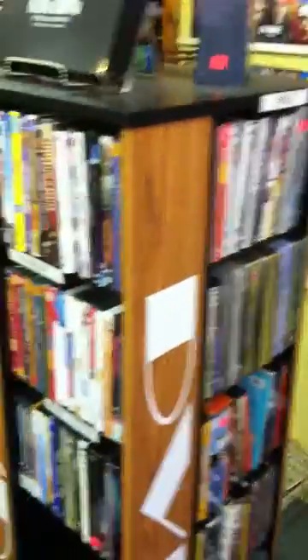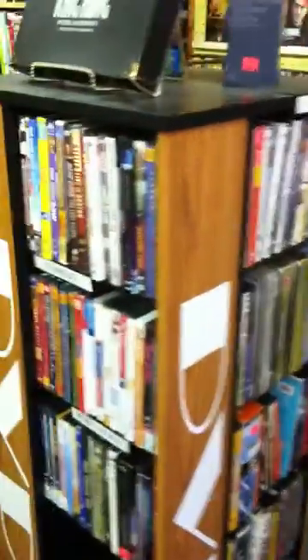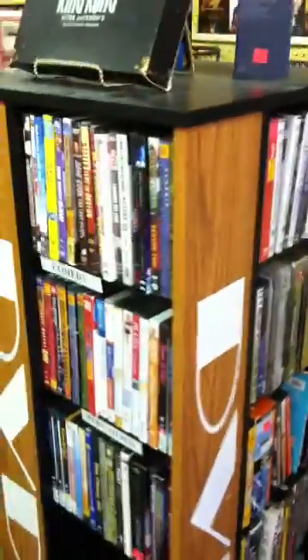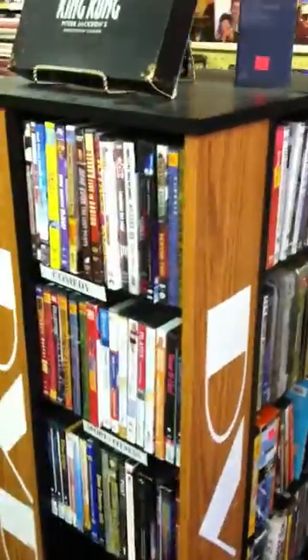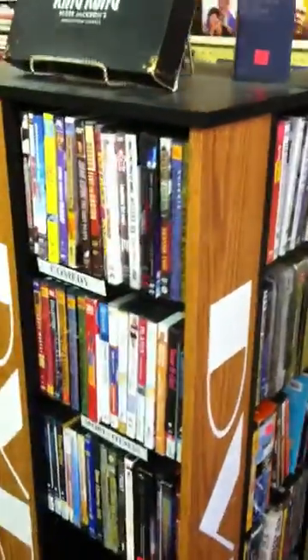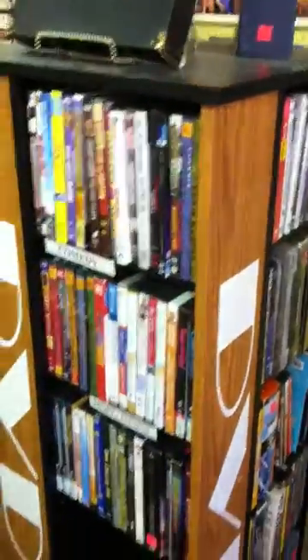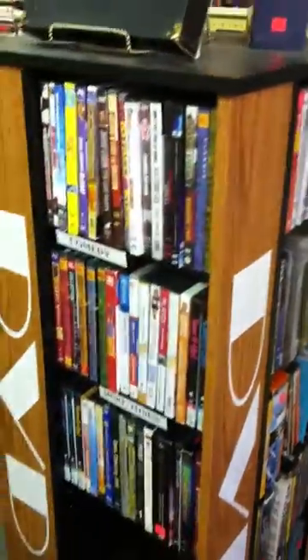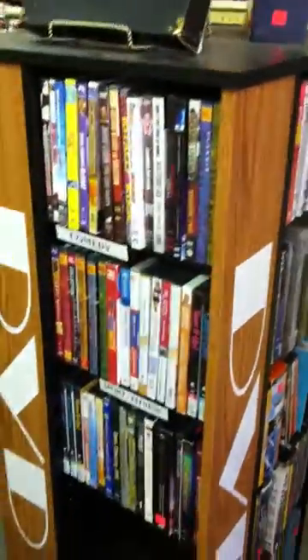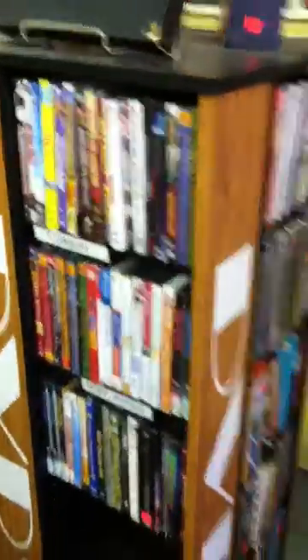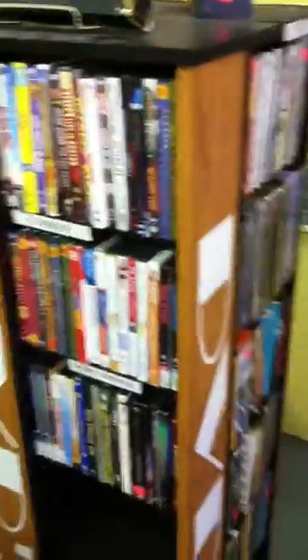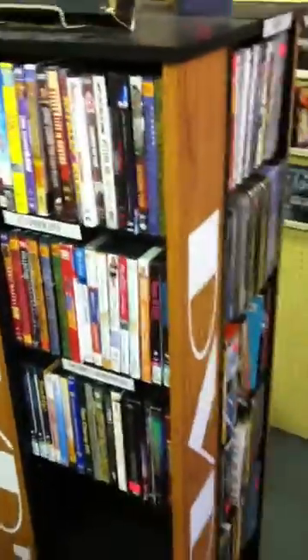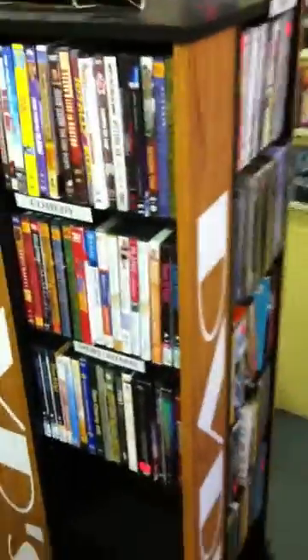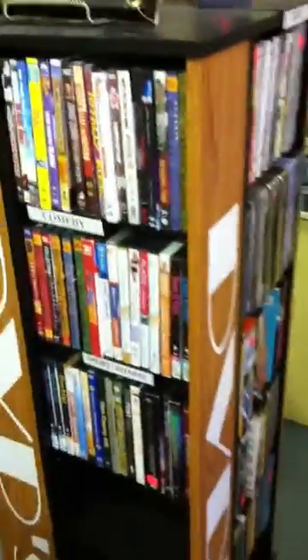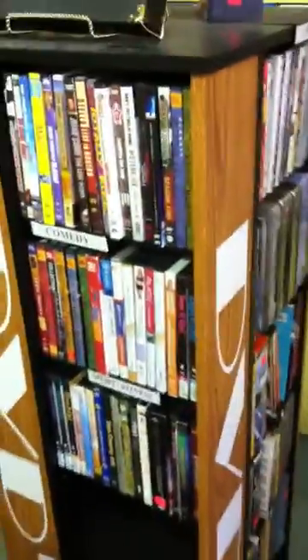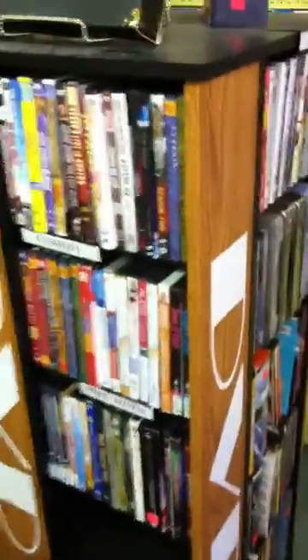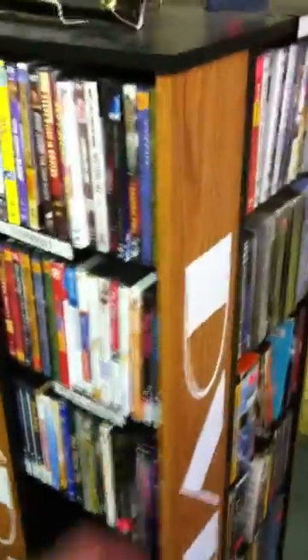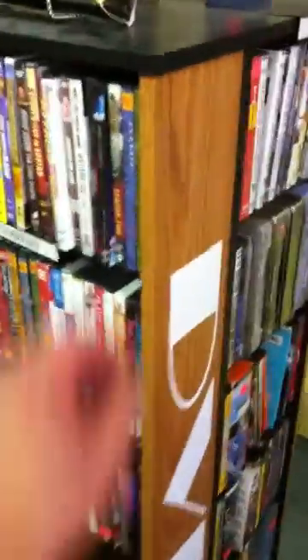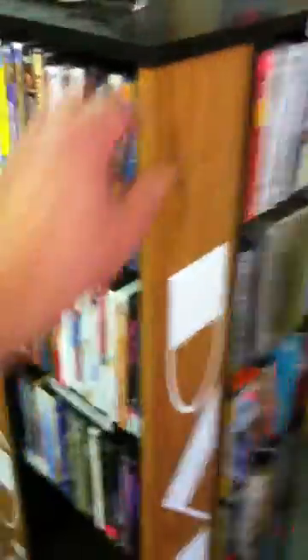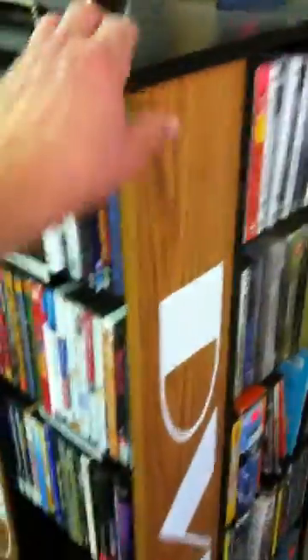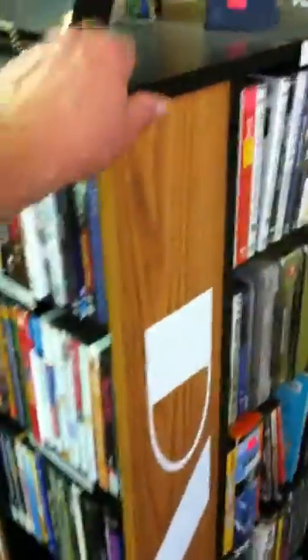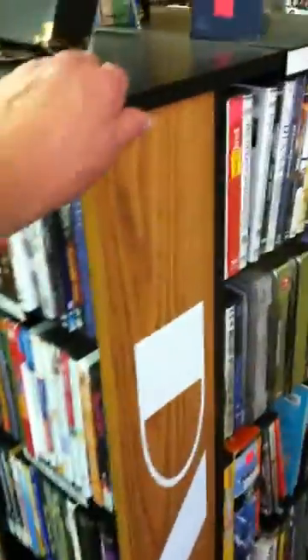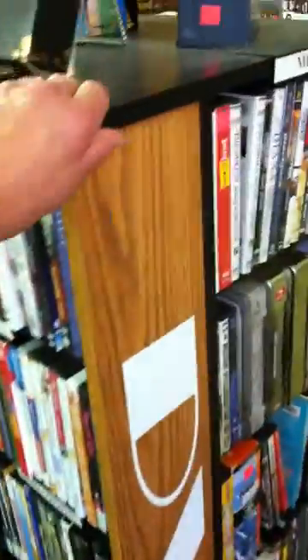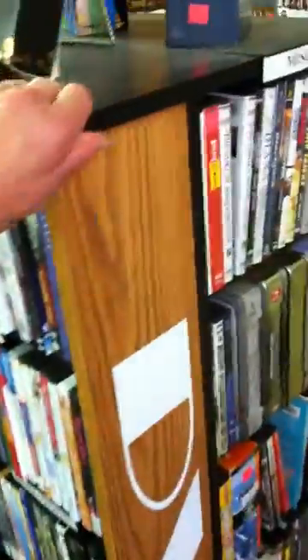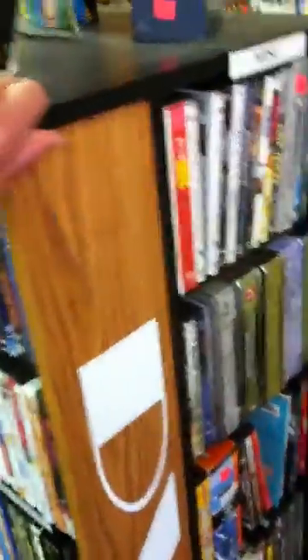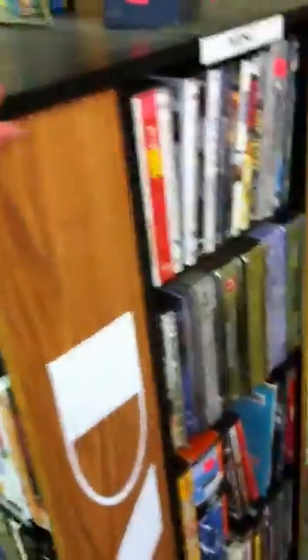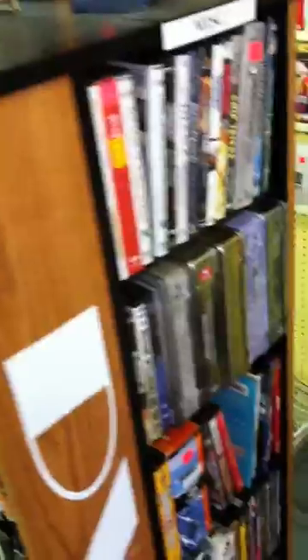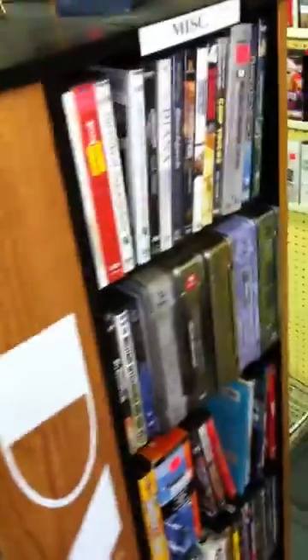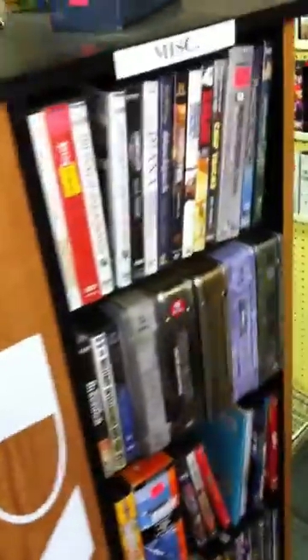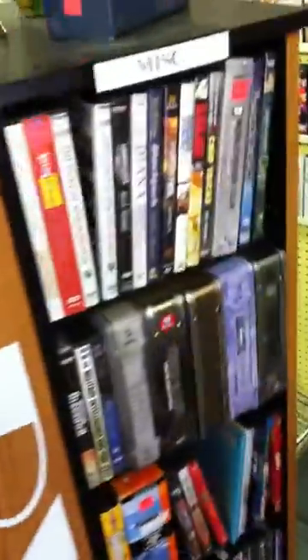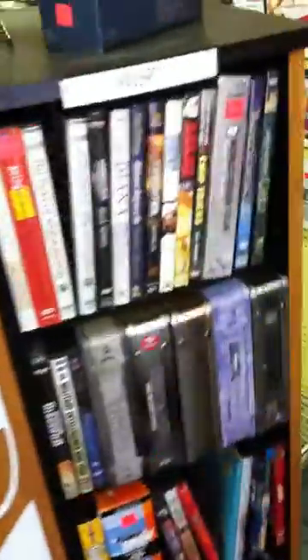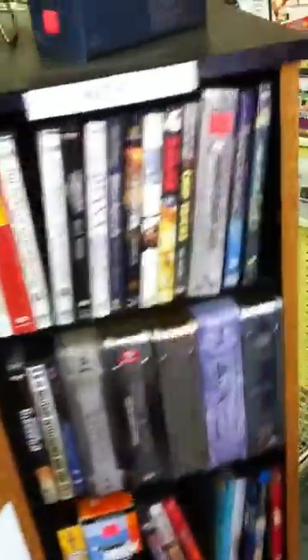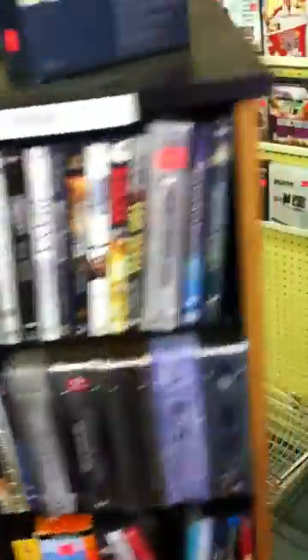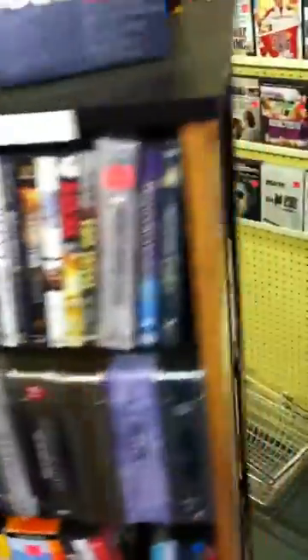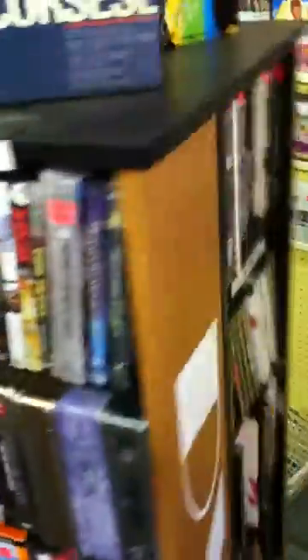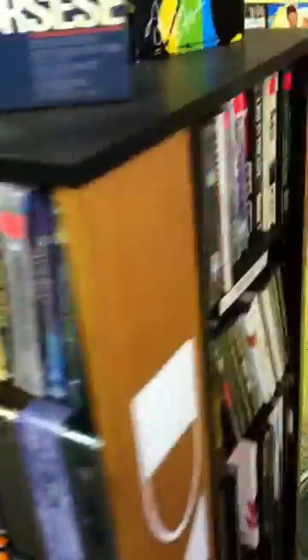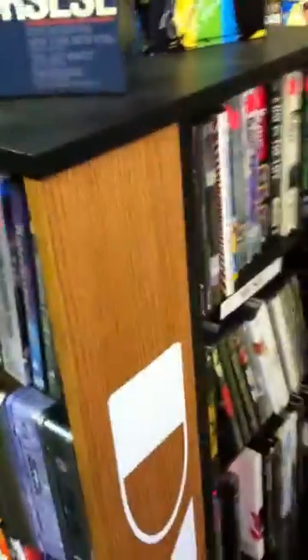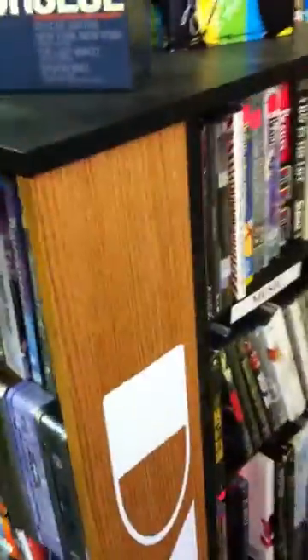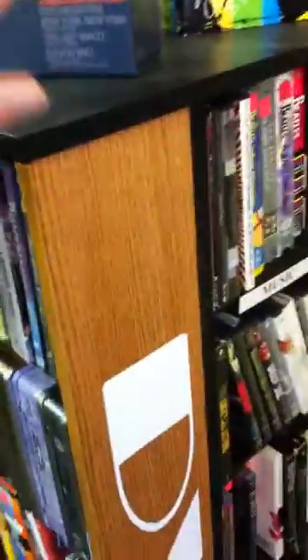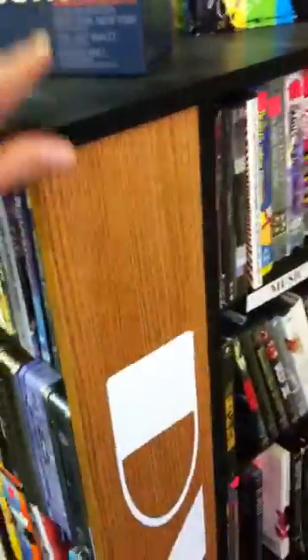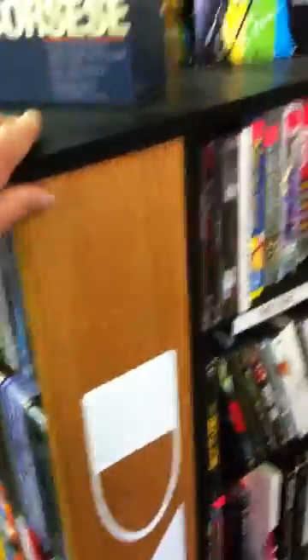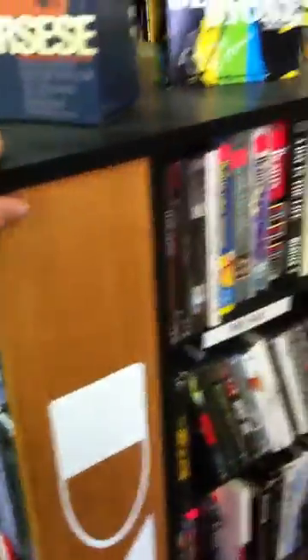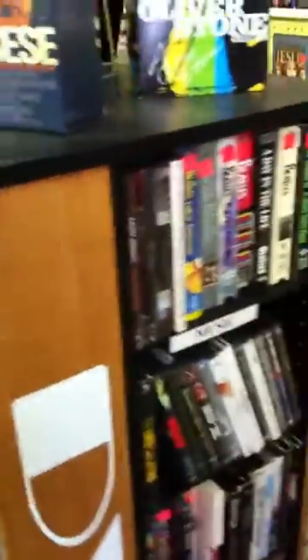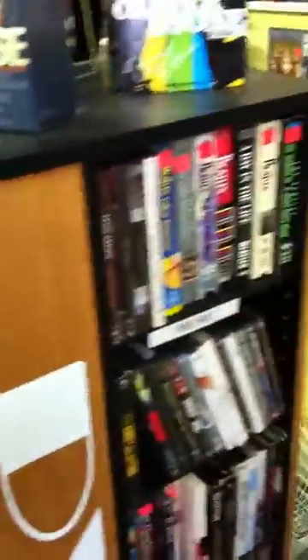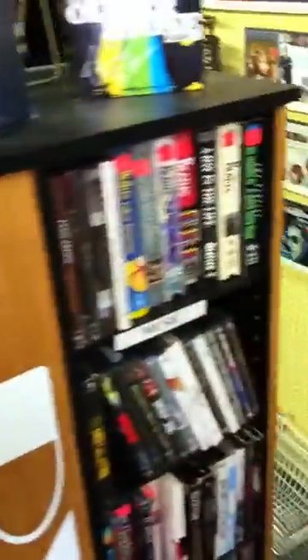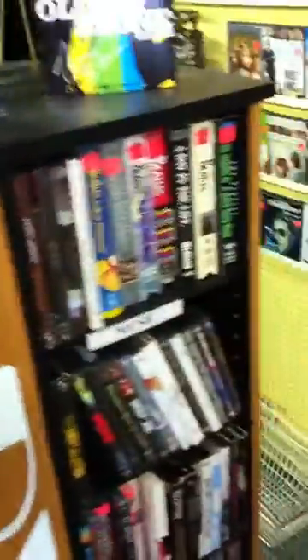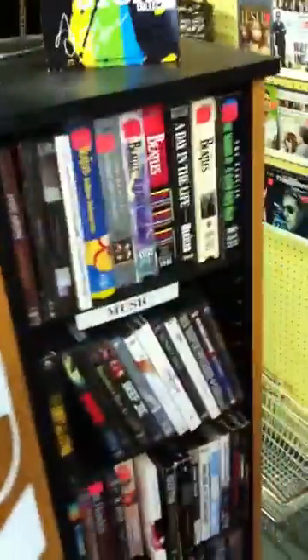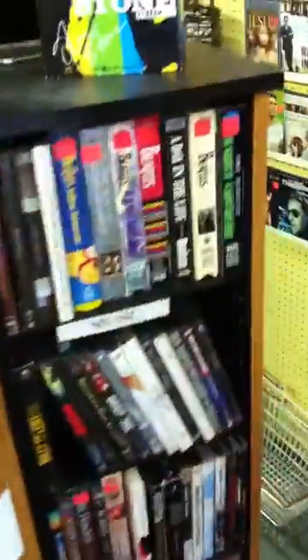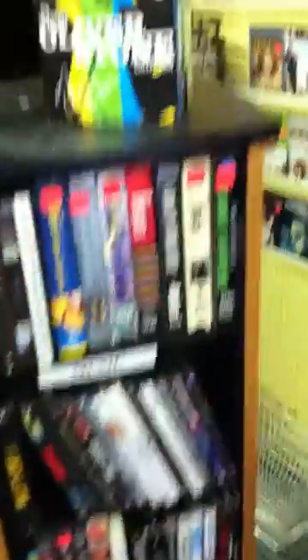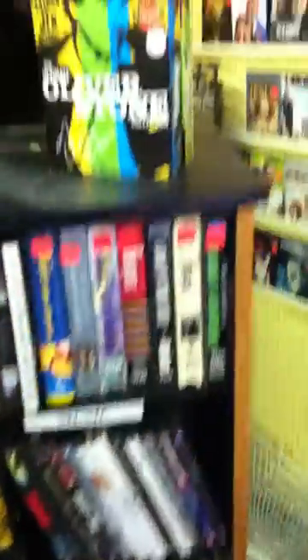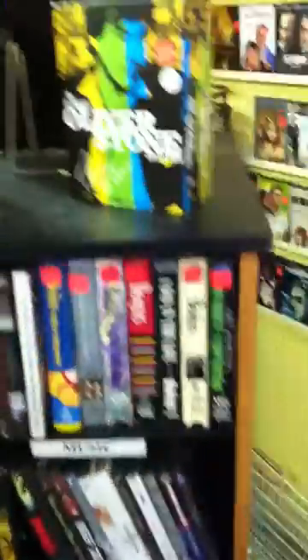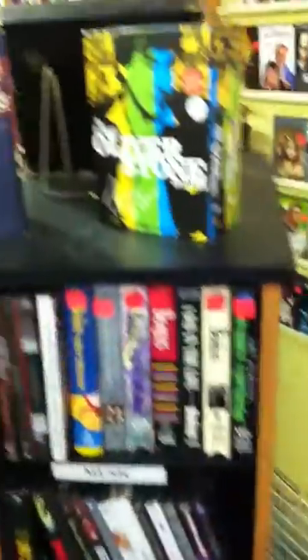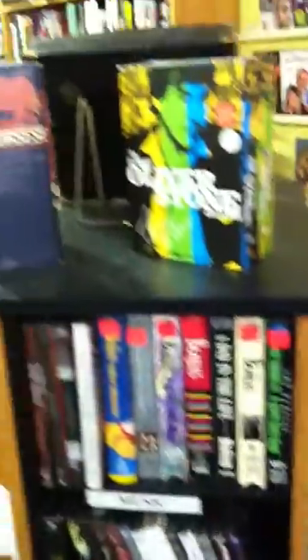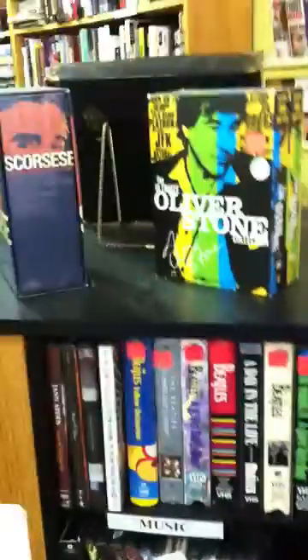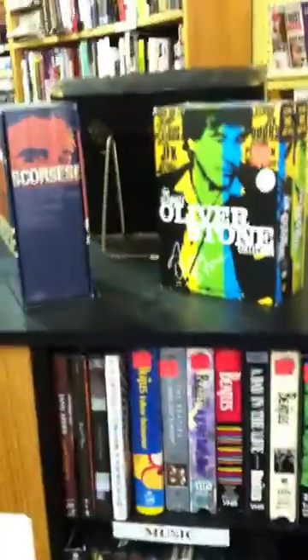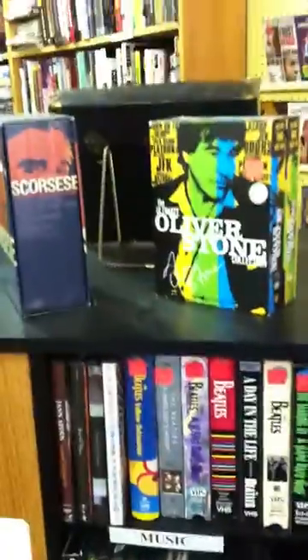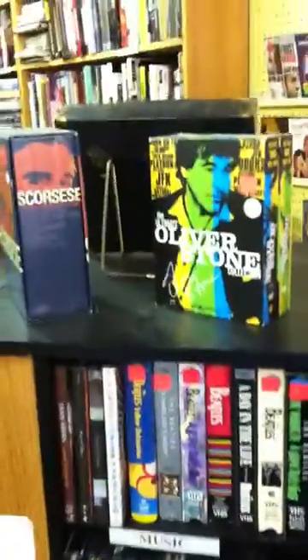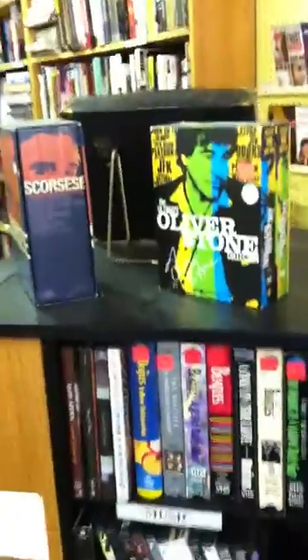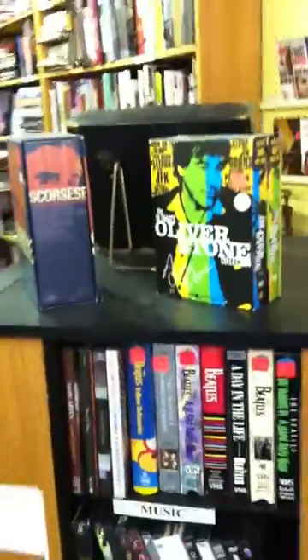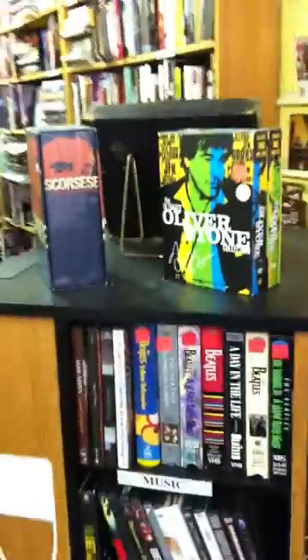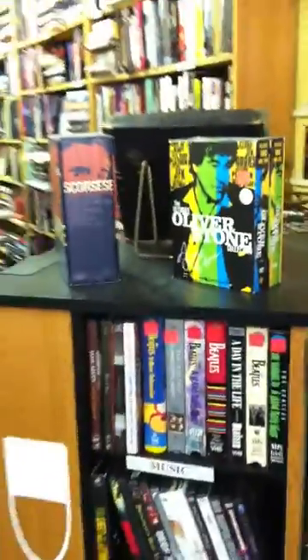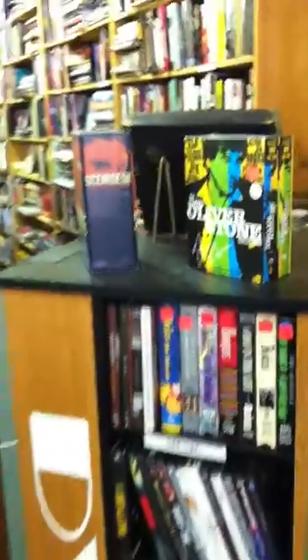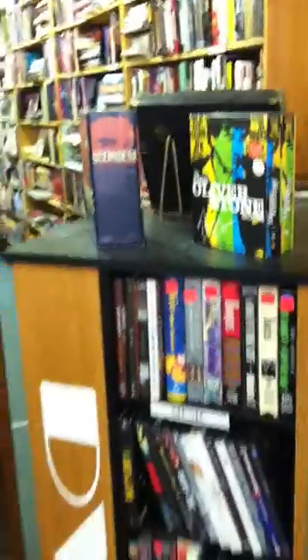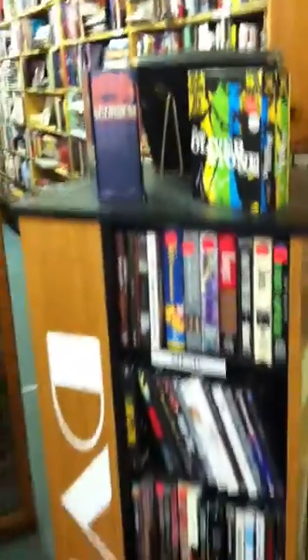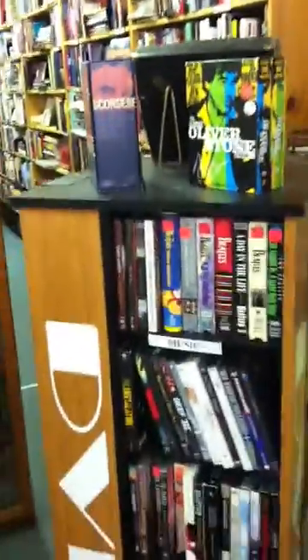The comedy, the music videos, sports, documentaries, etc. Some stuff on display up top.